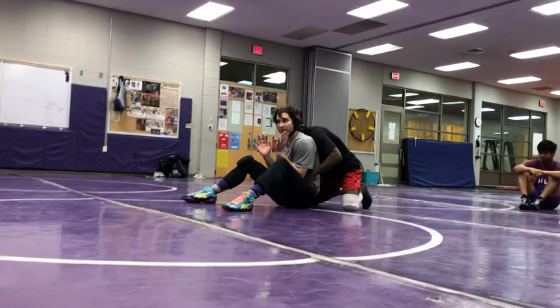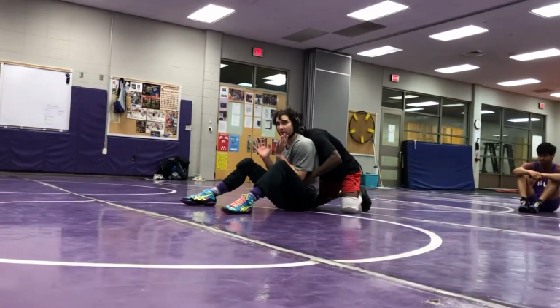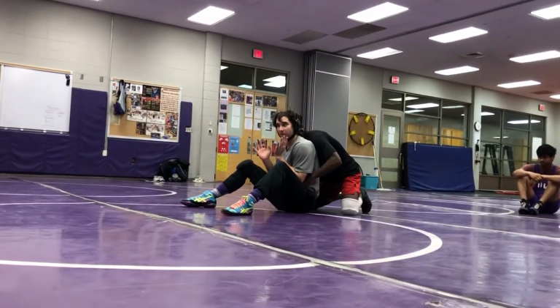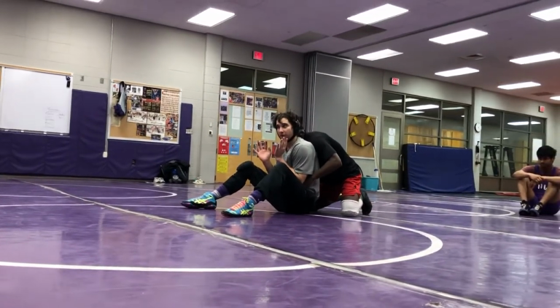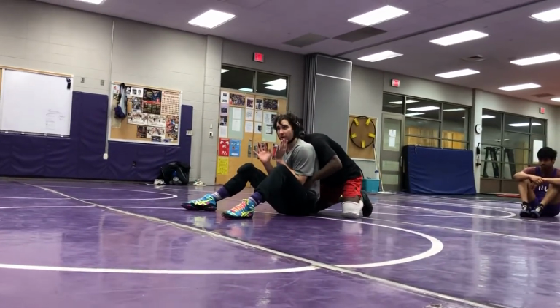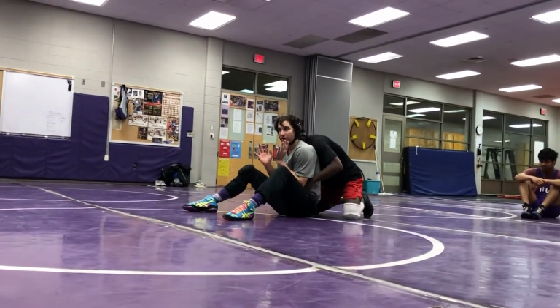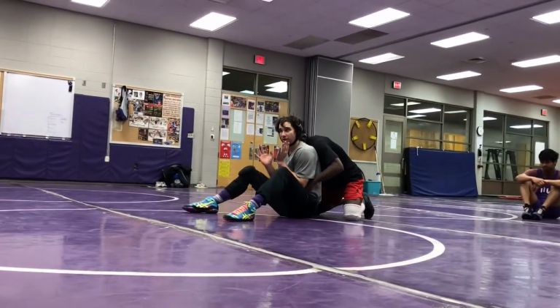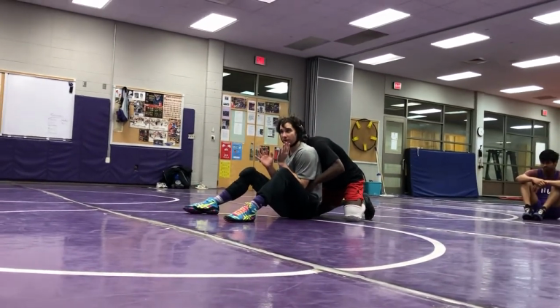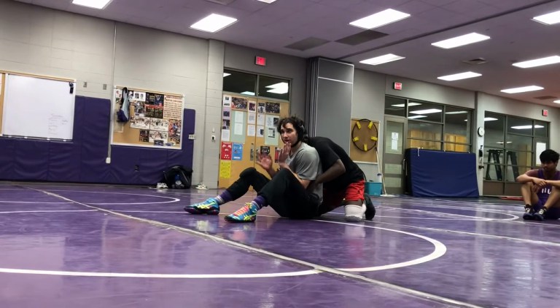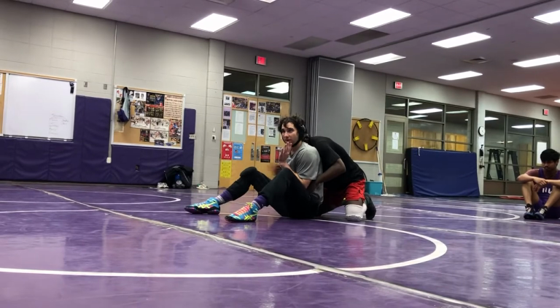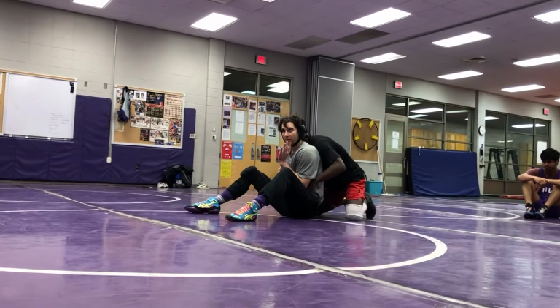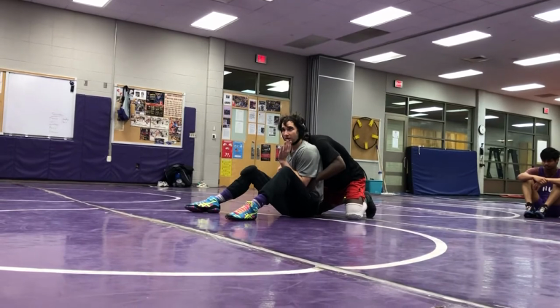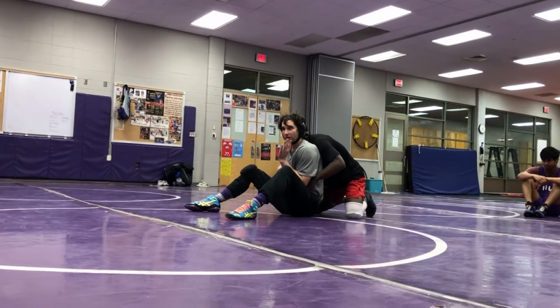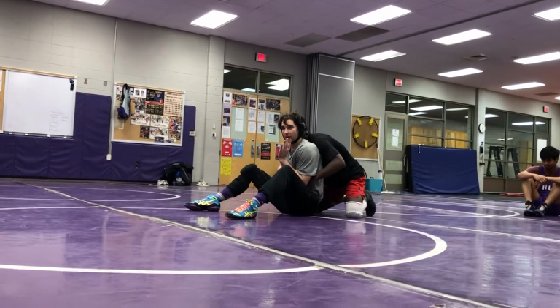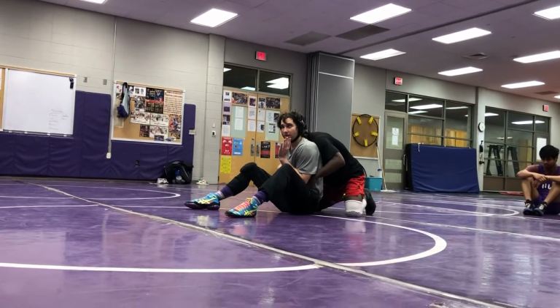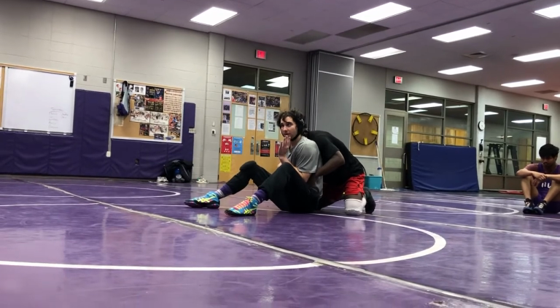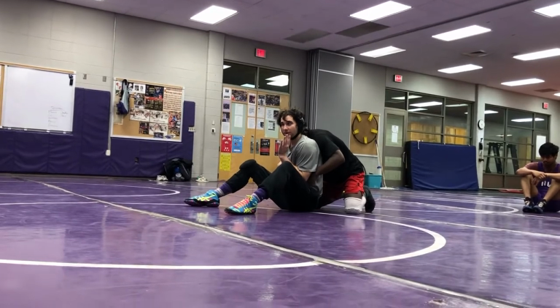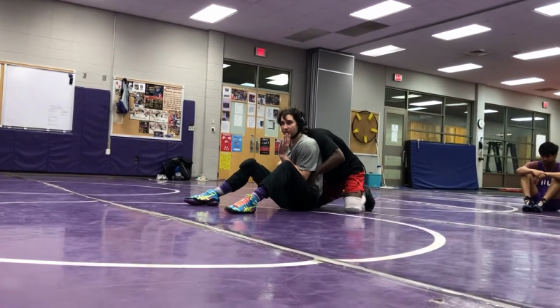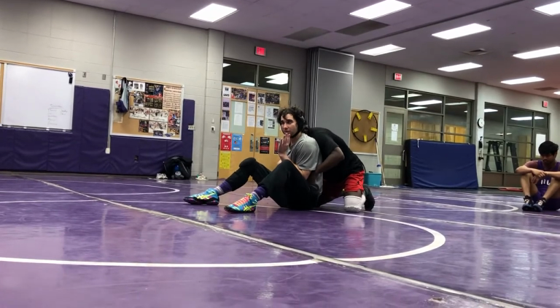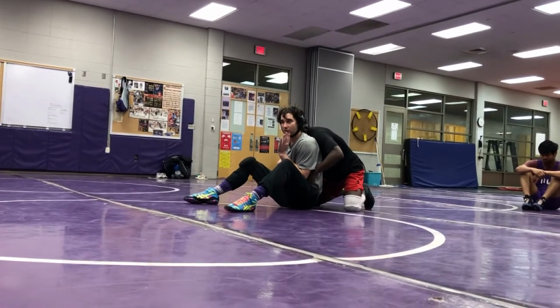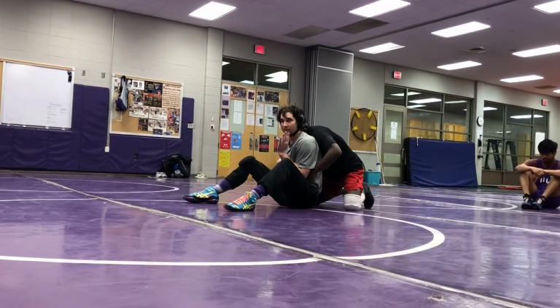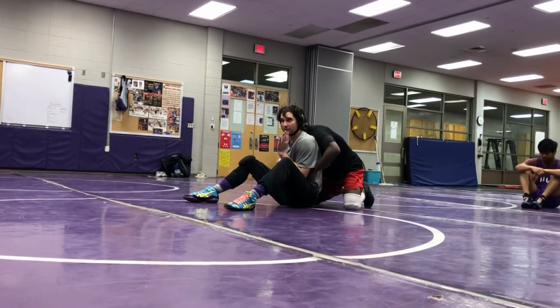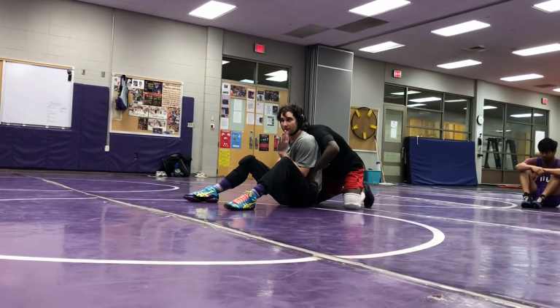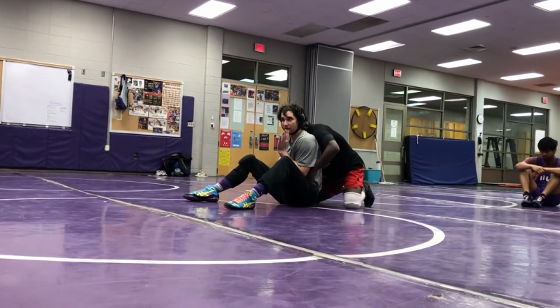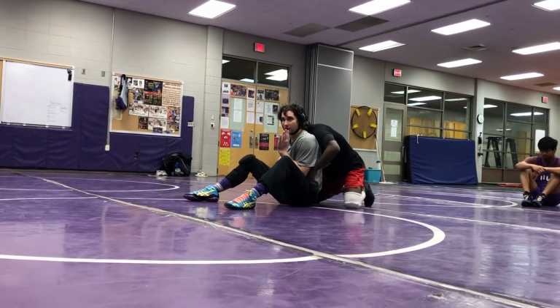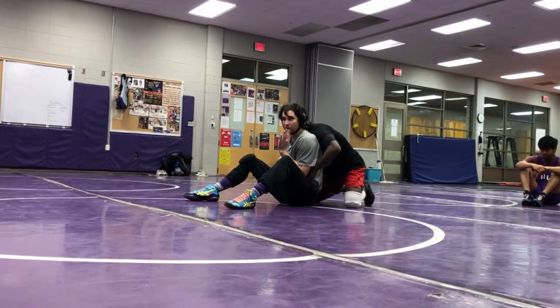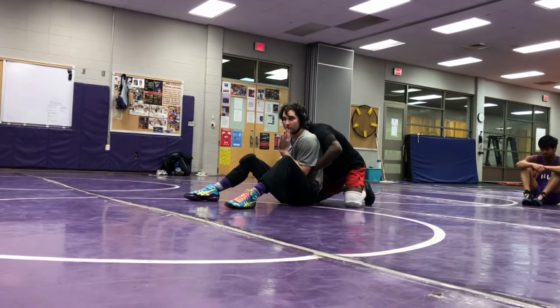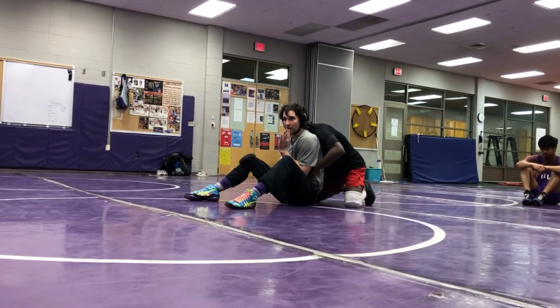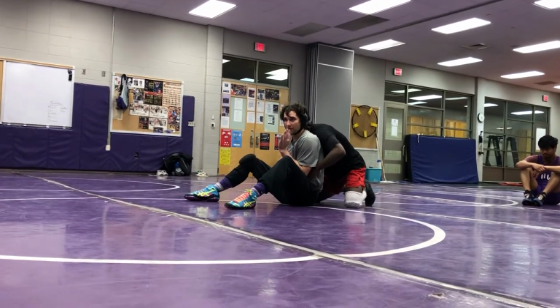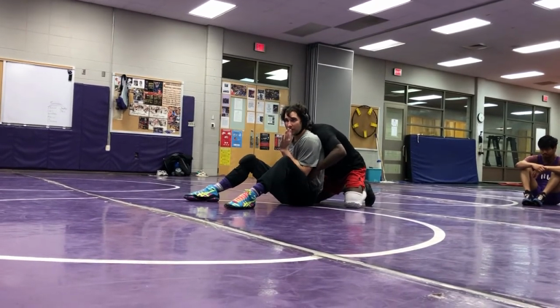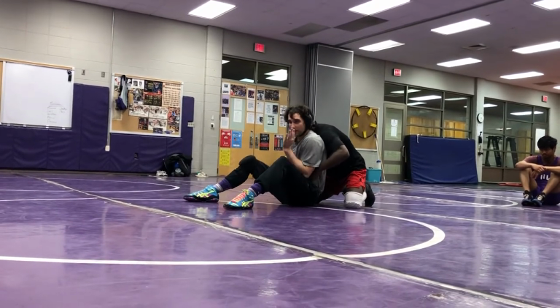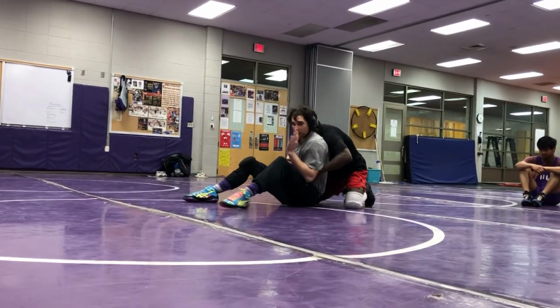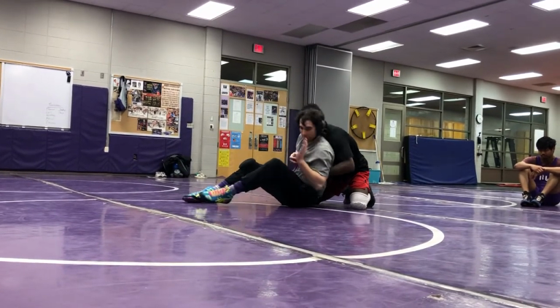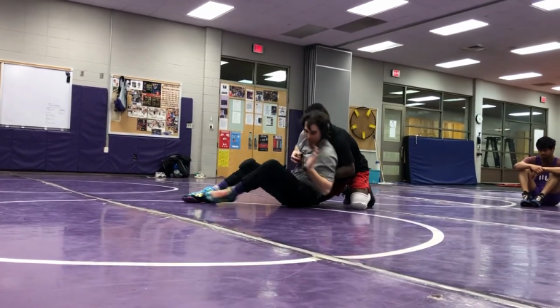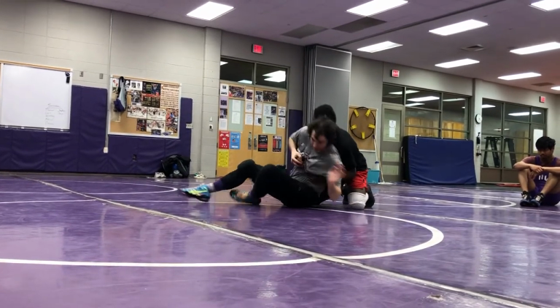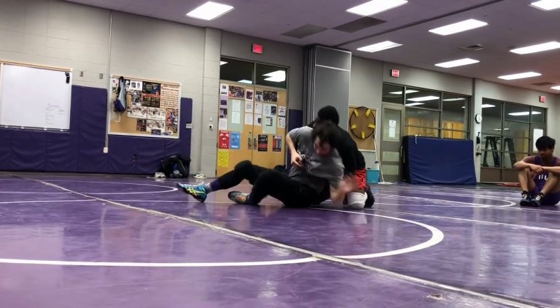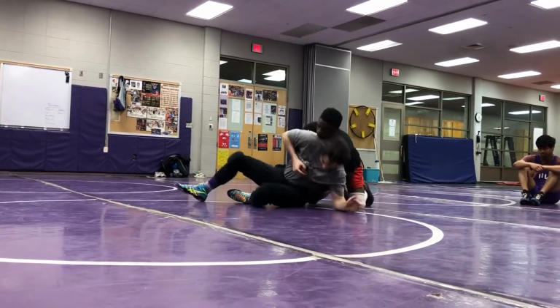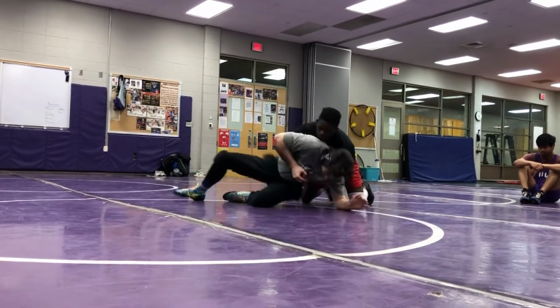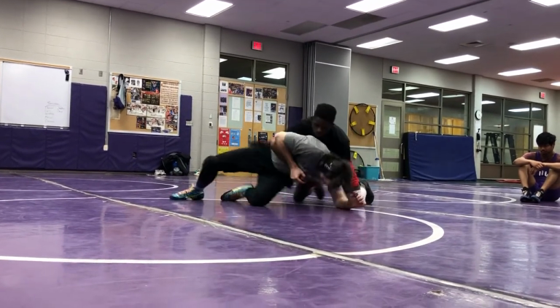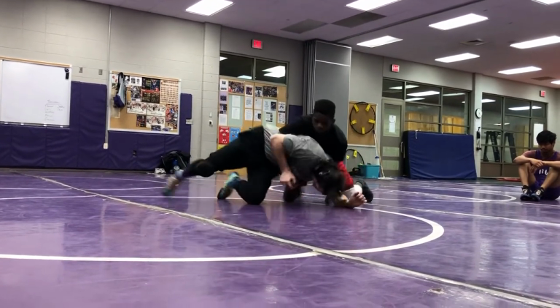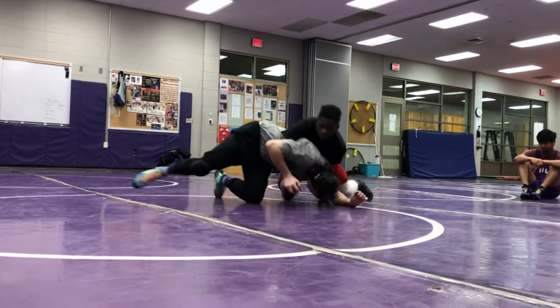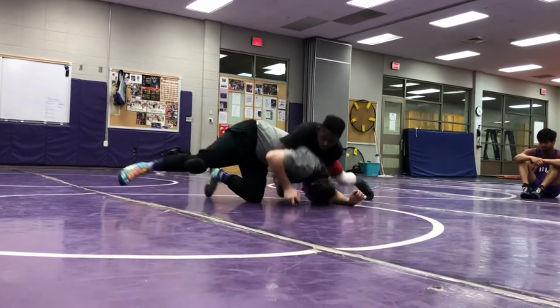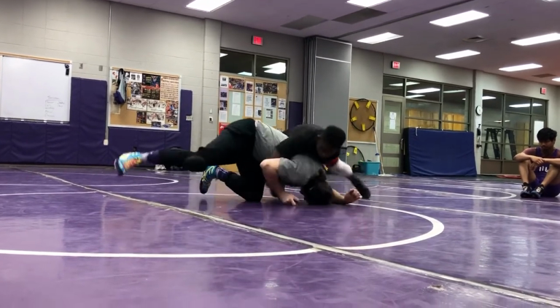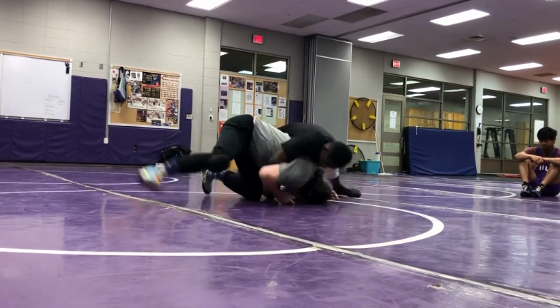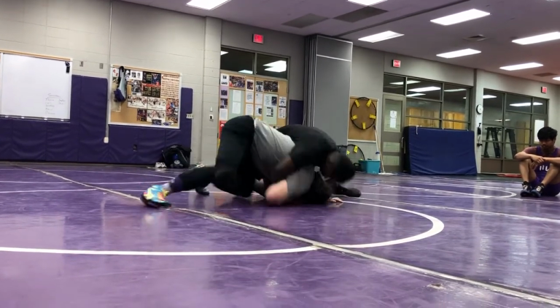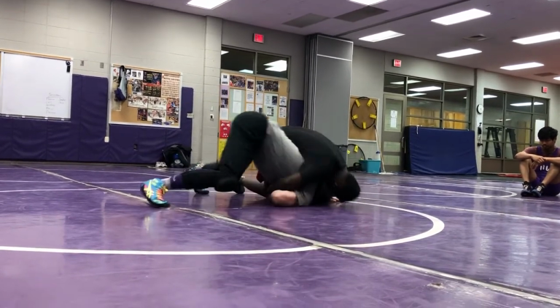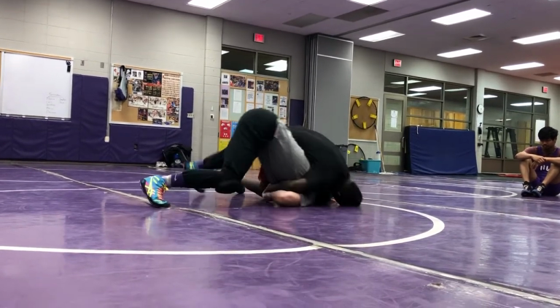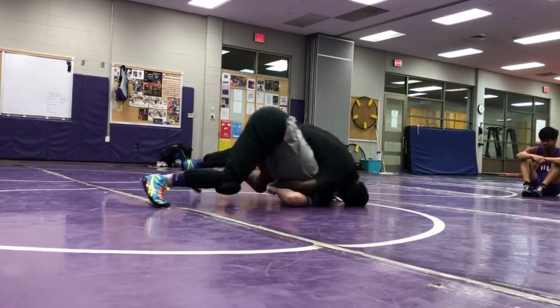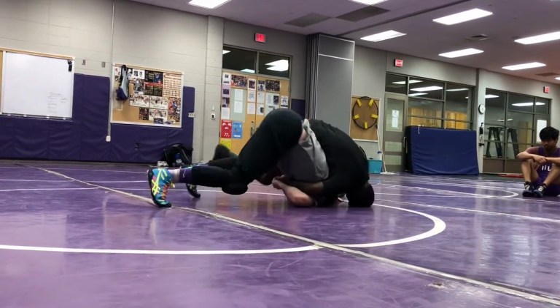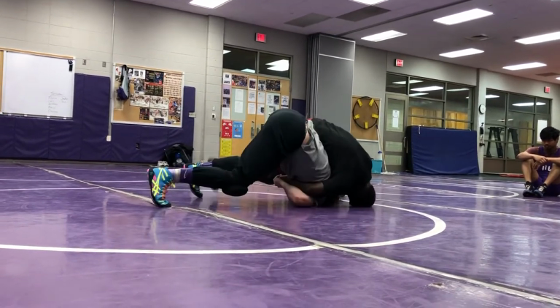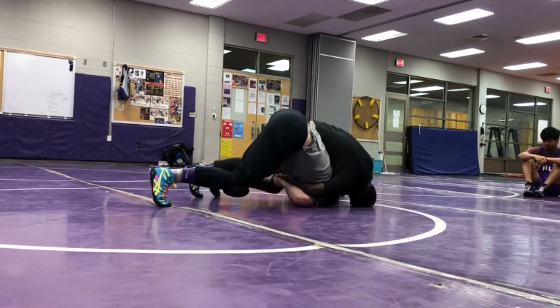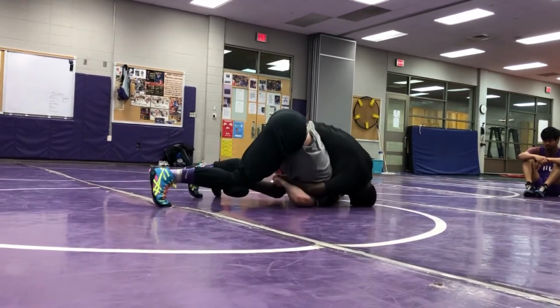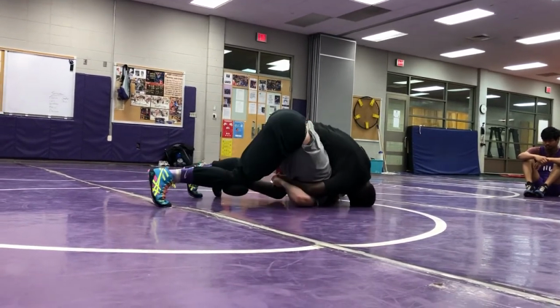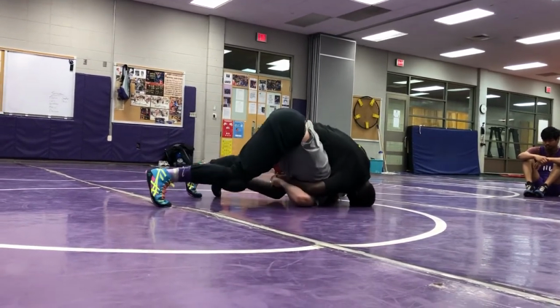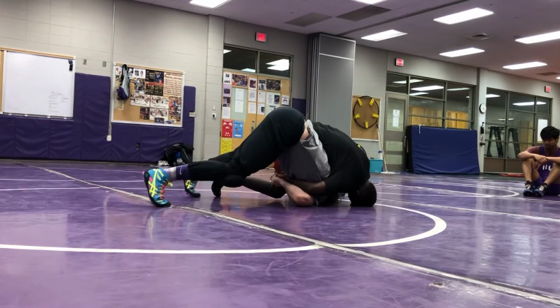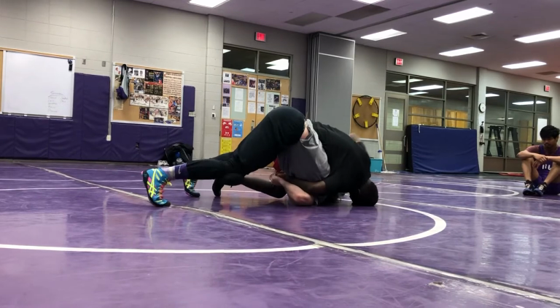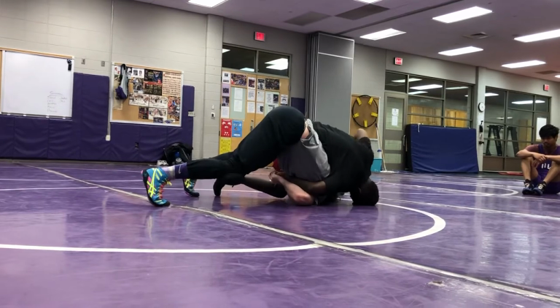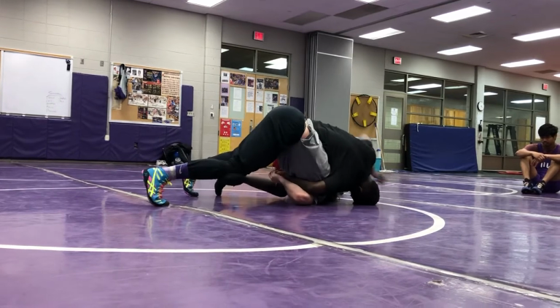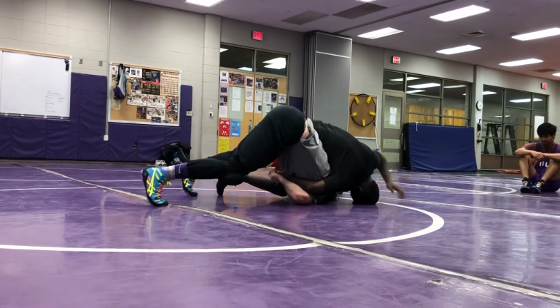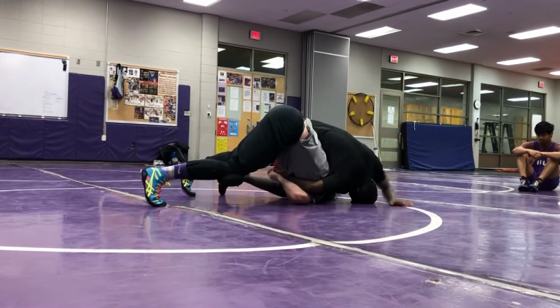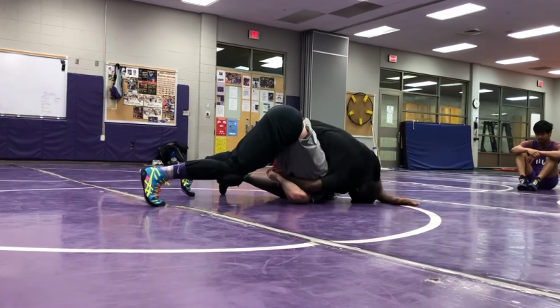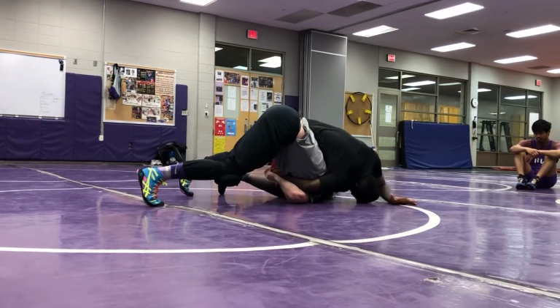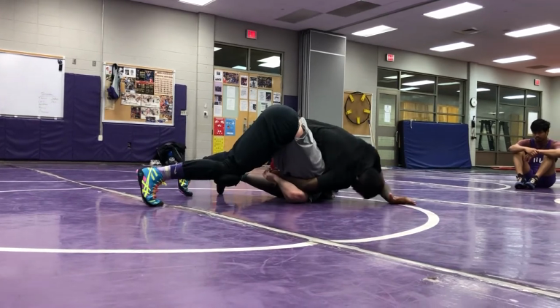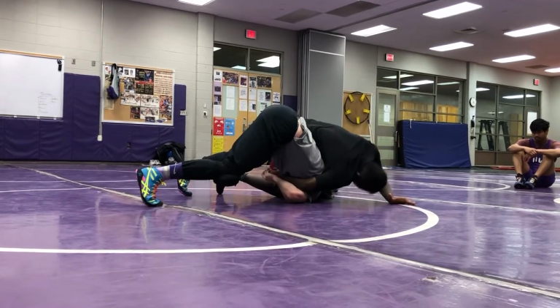From here, I'm going to get this wrist and I'm going to tripod up on my head. Right there. You see the same position?